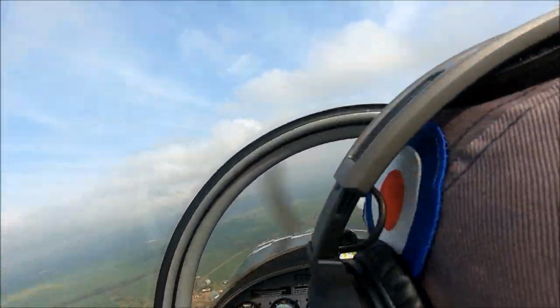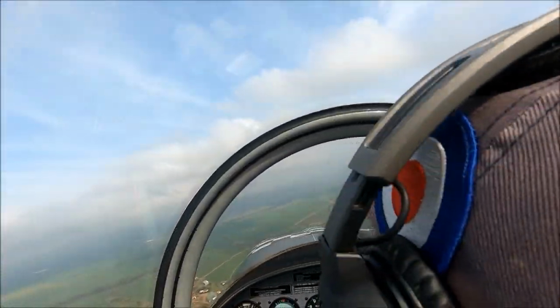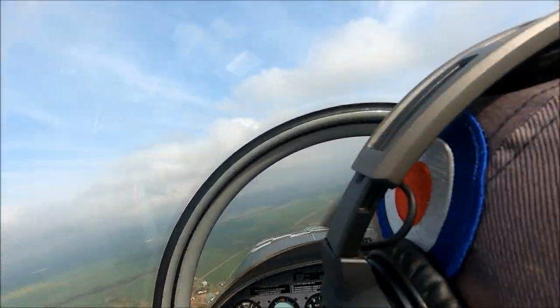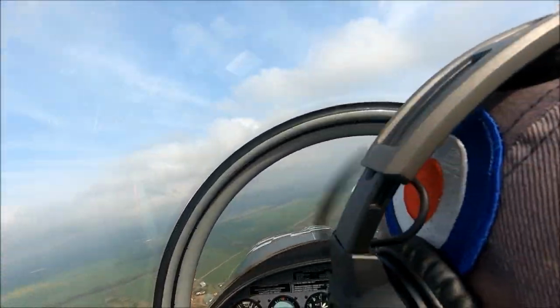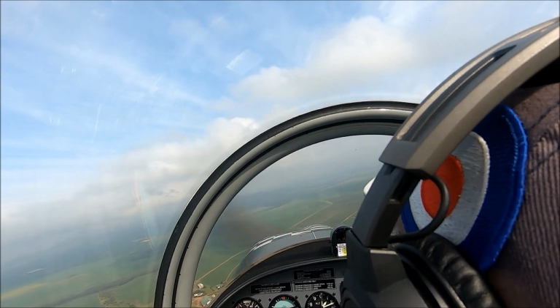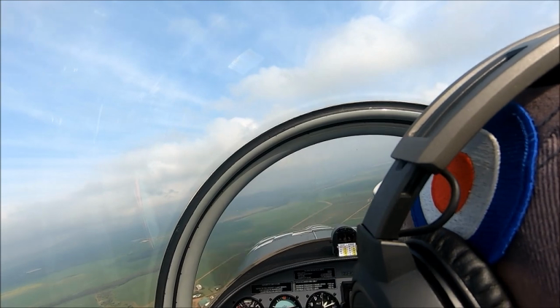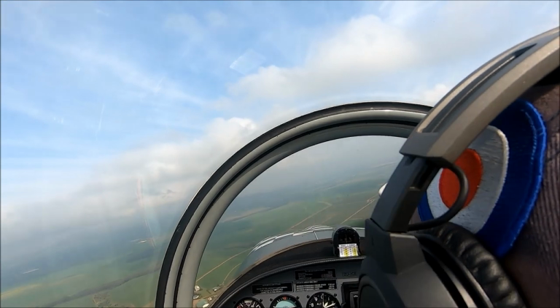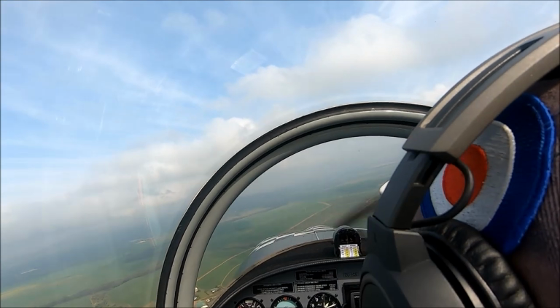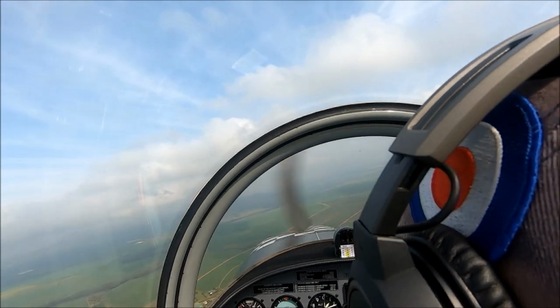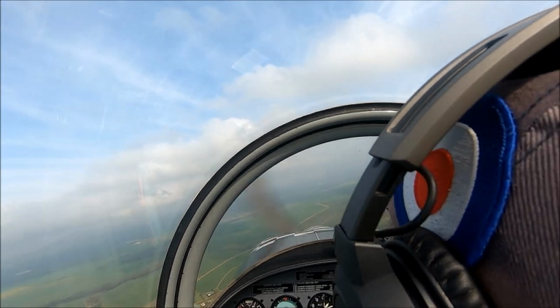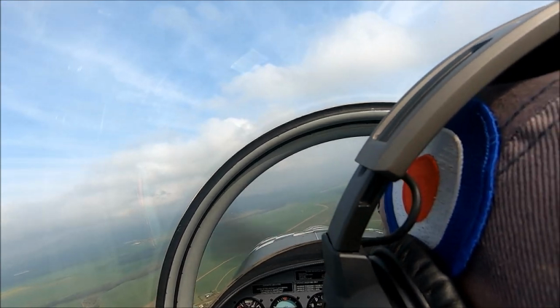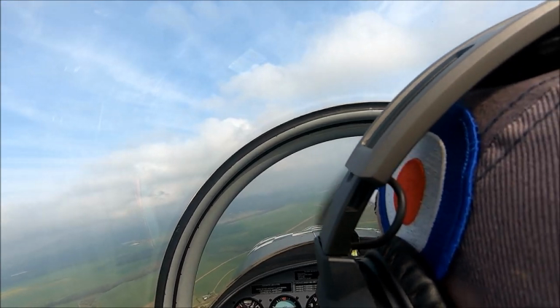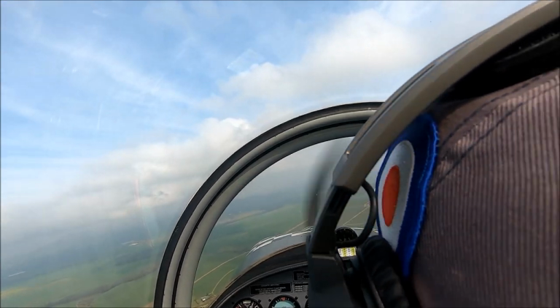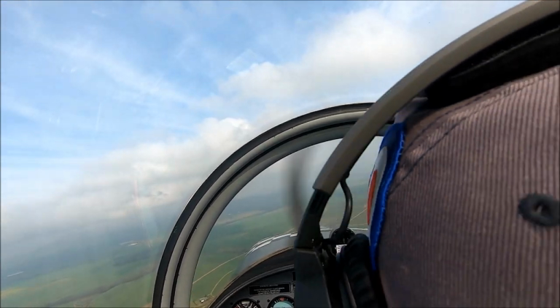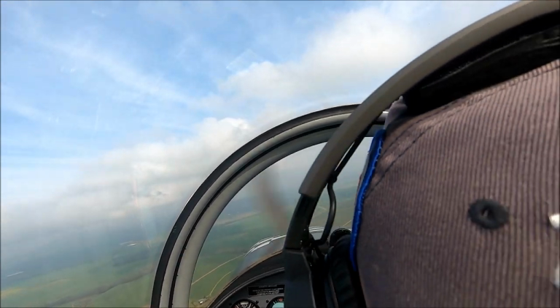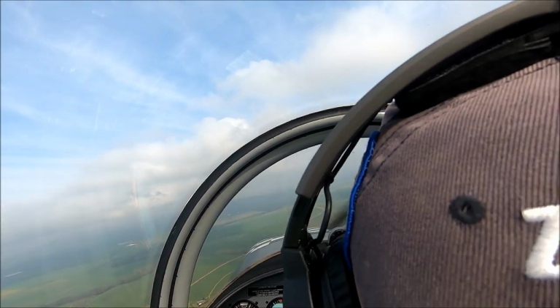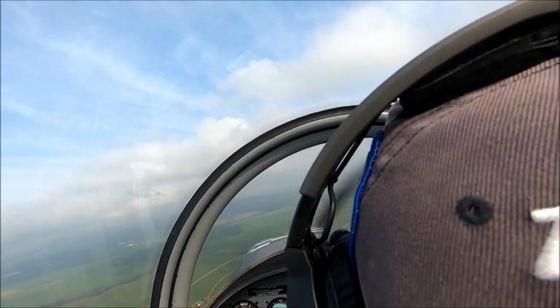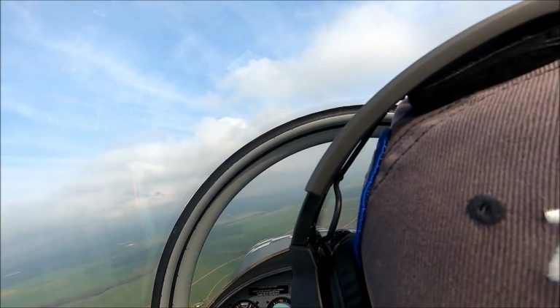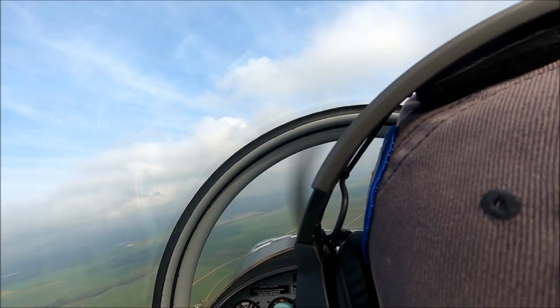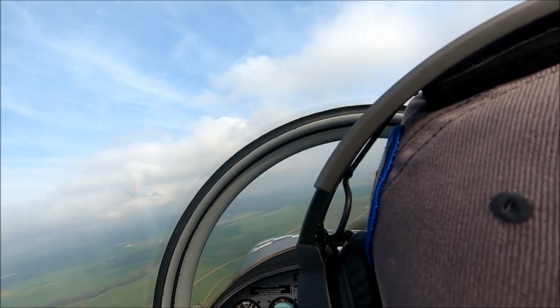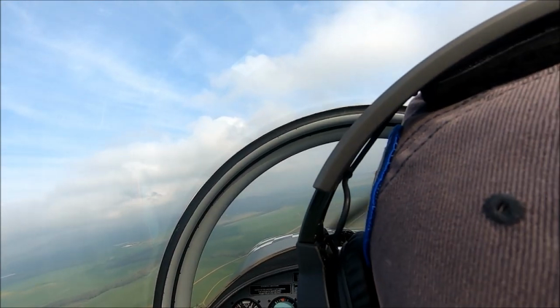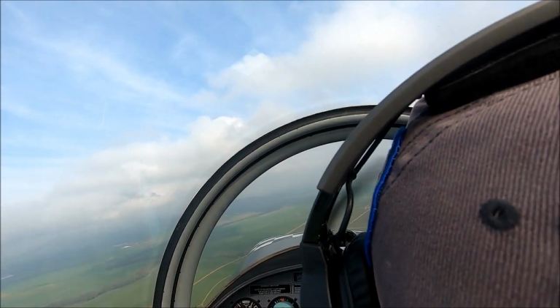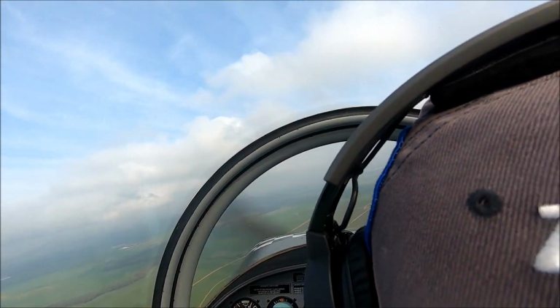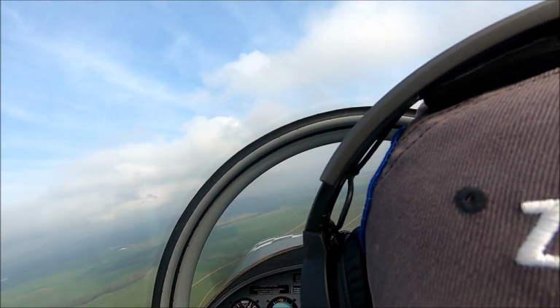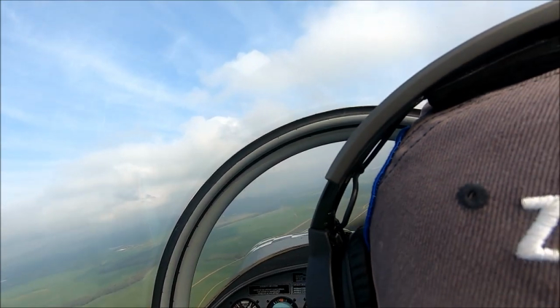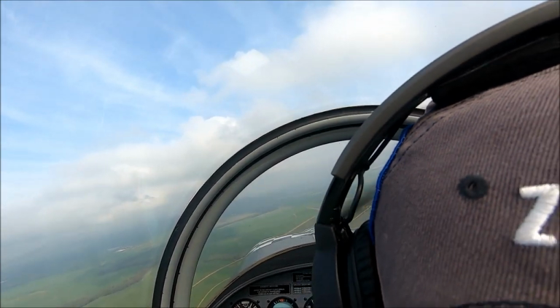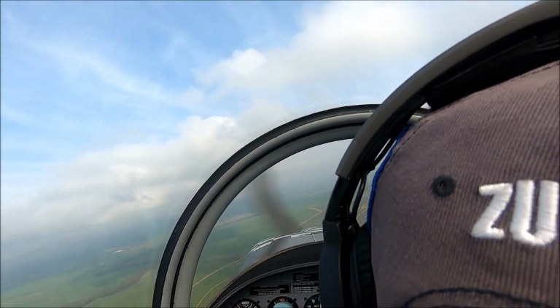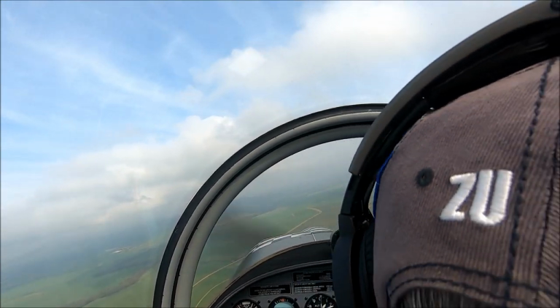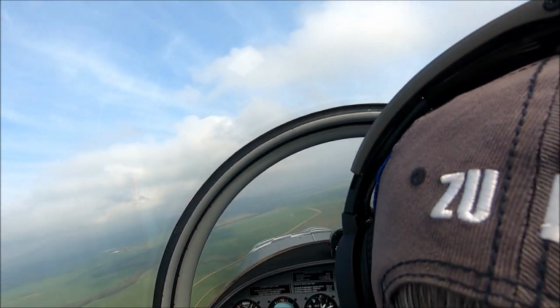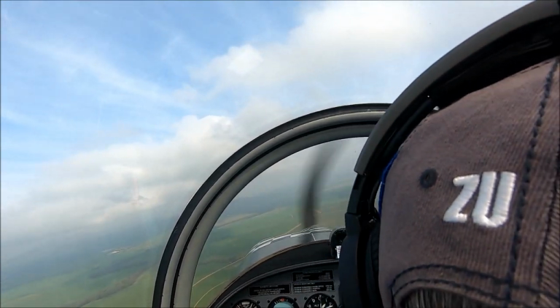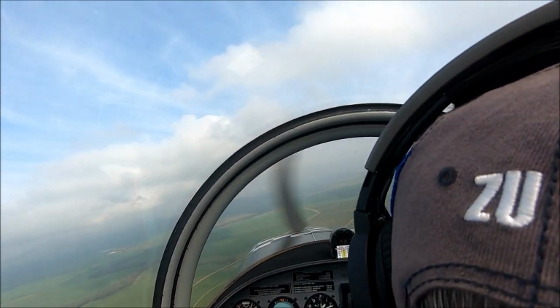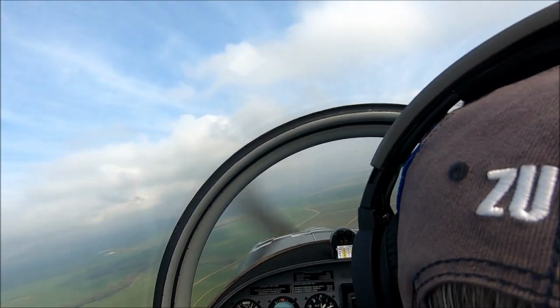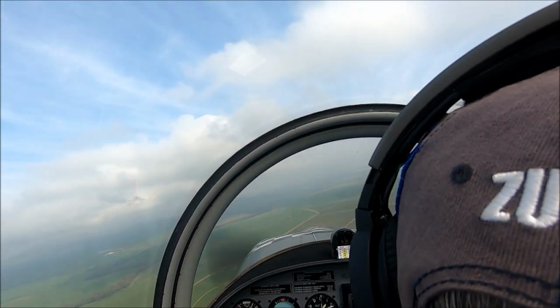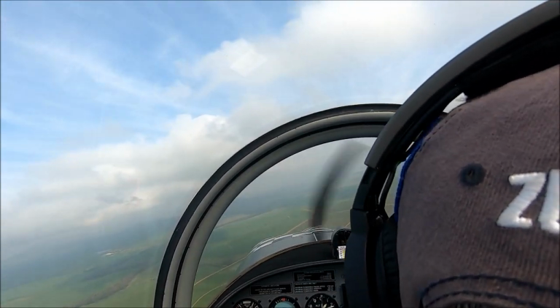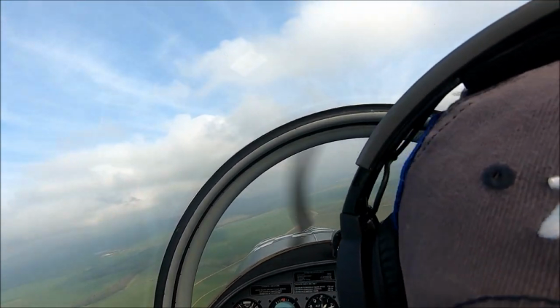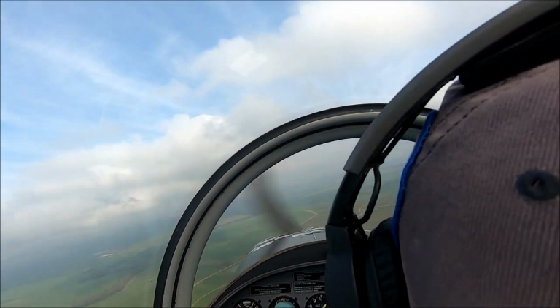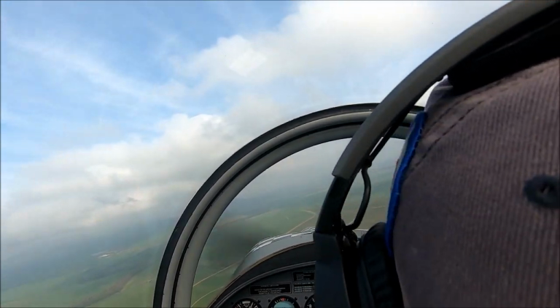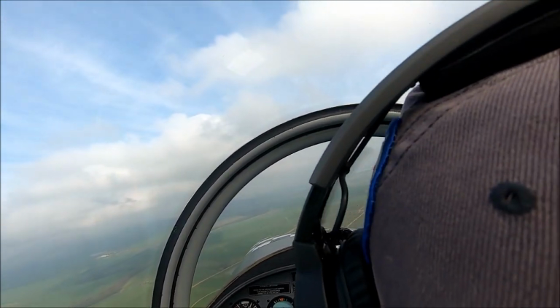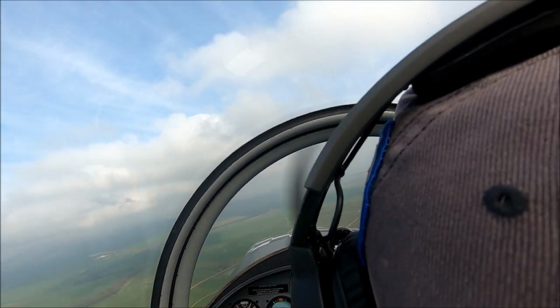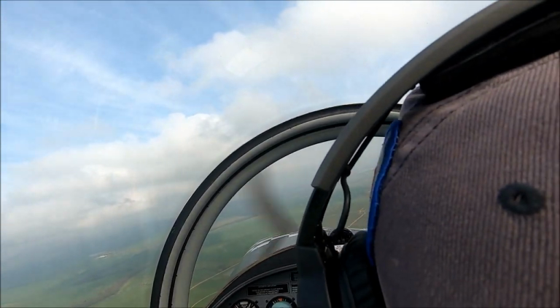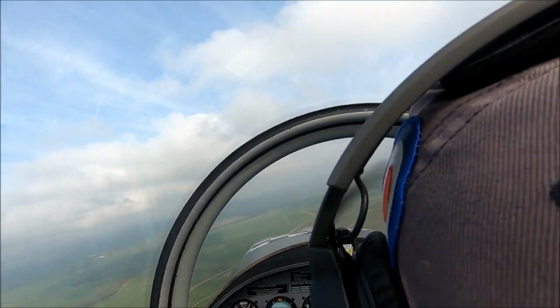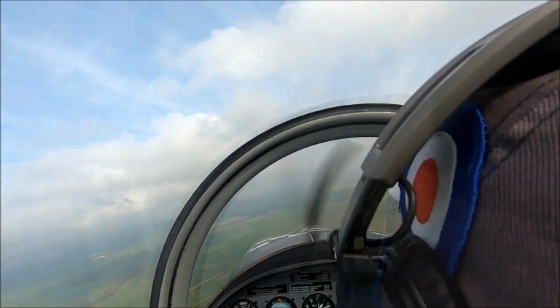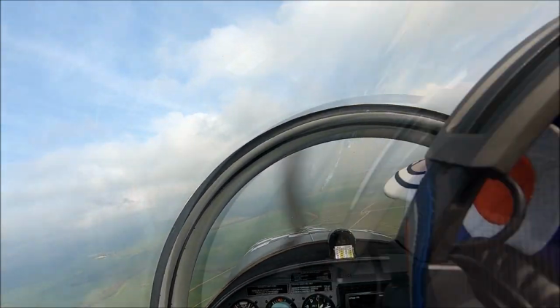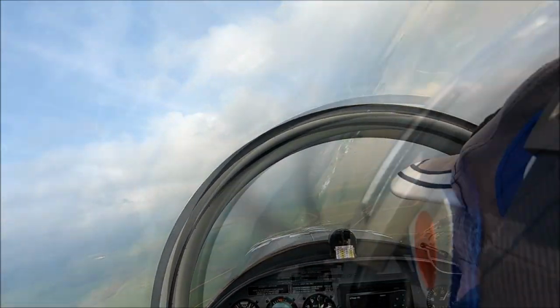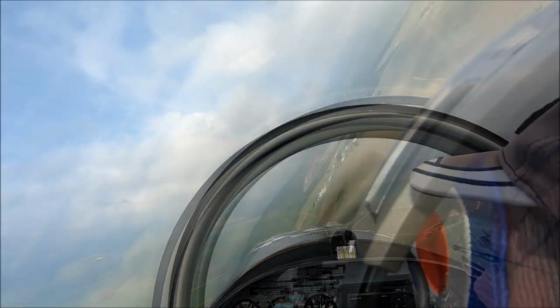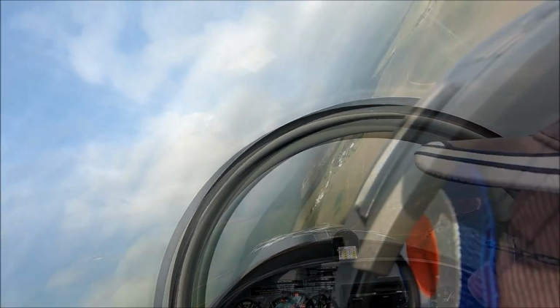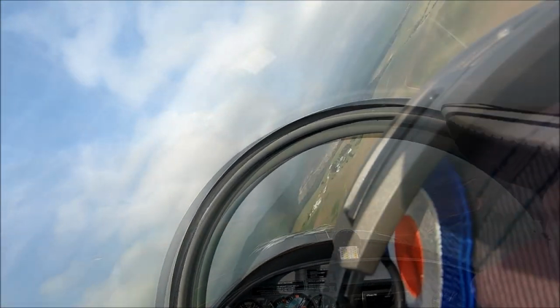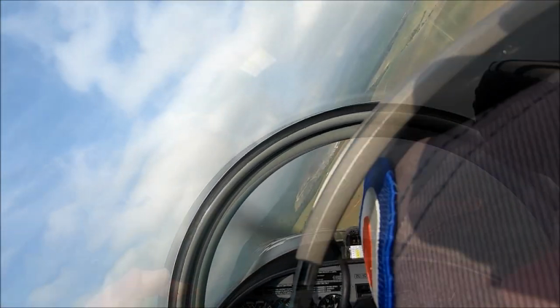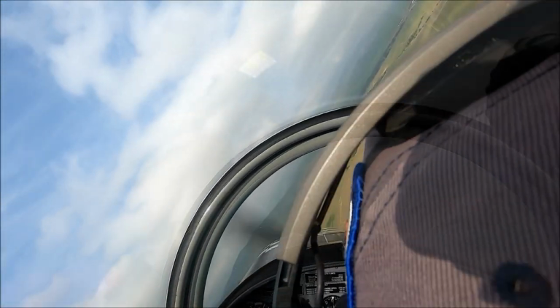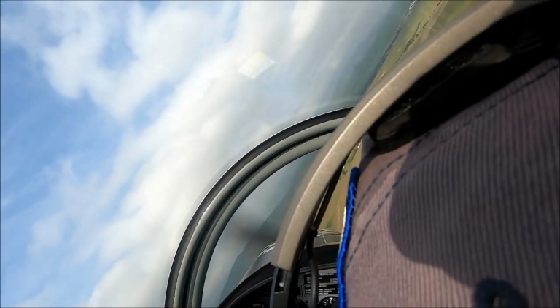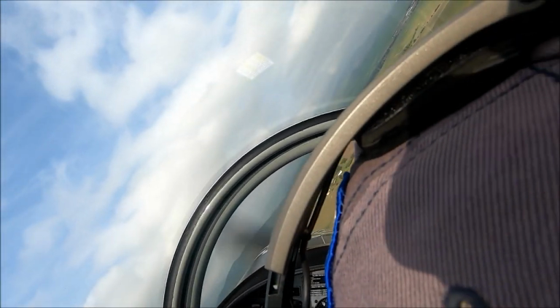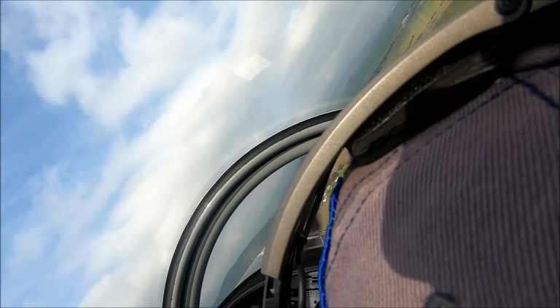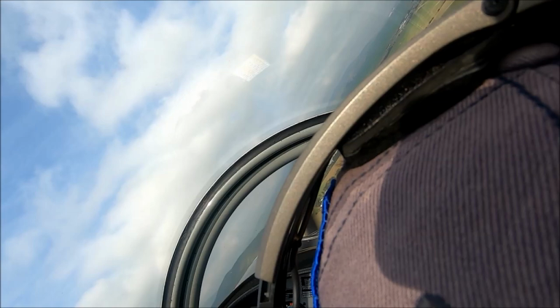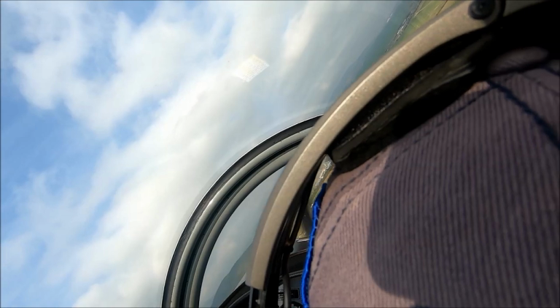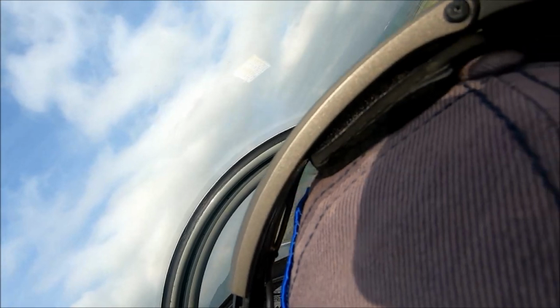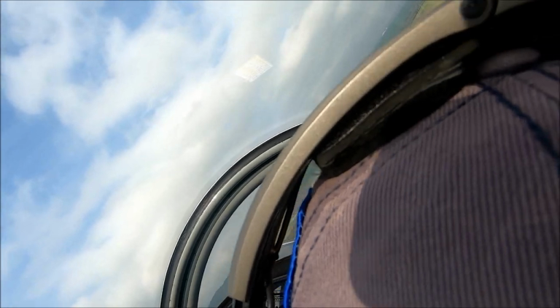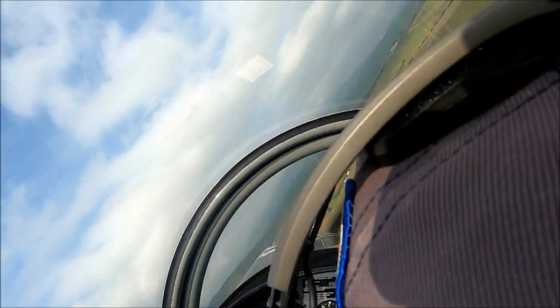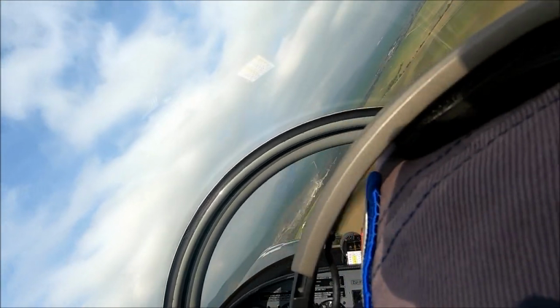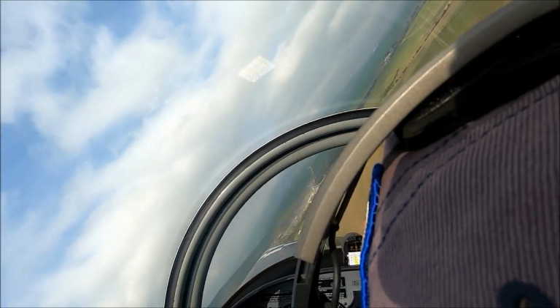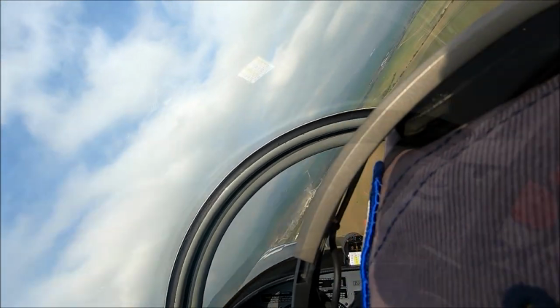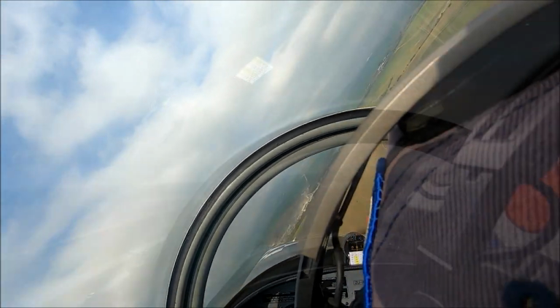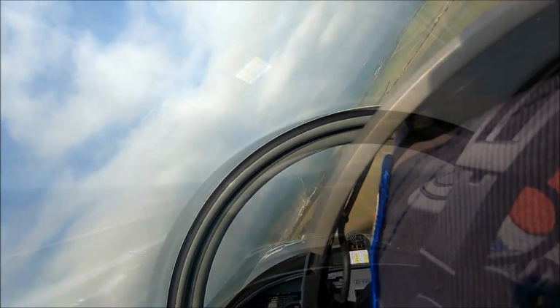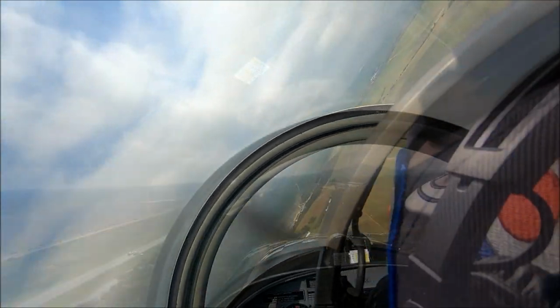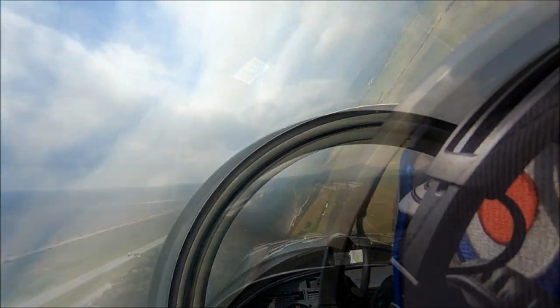From the traffic, inbound from the north-east, I'll be overhead in one. This is all echo, right-hand circuit runway 02.